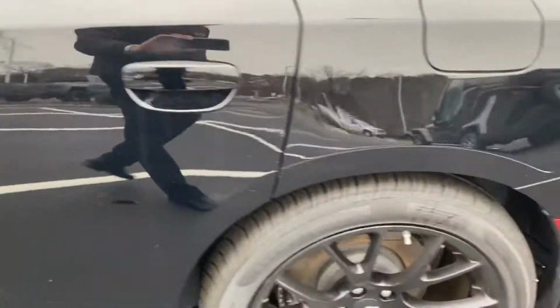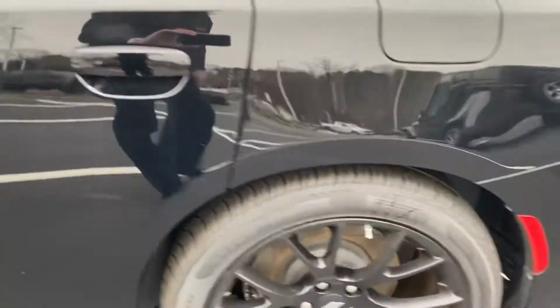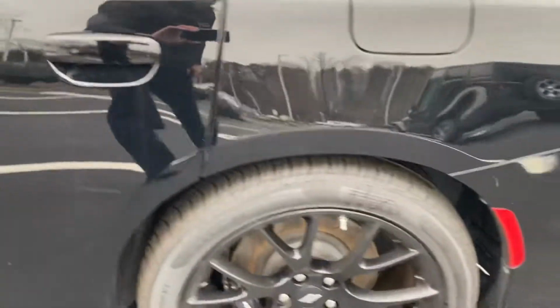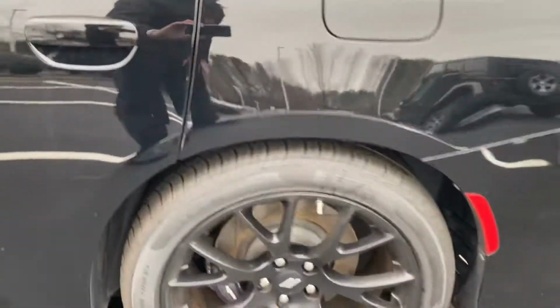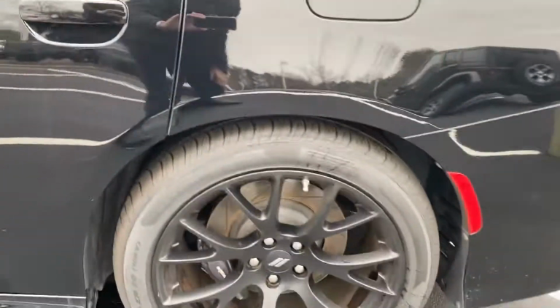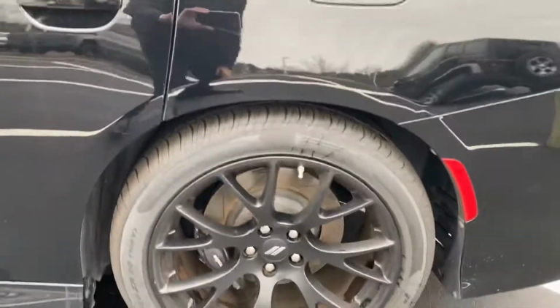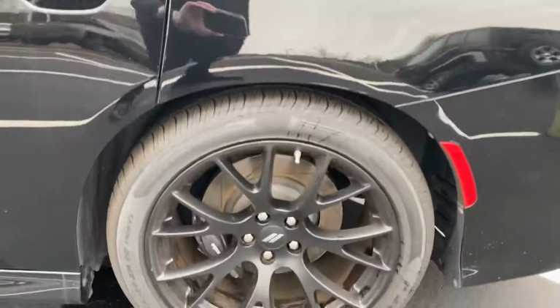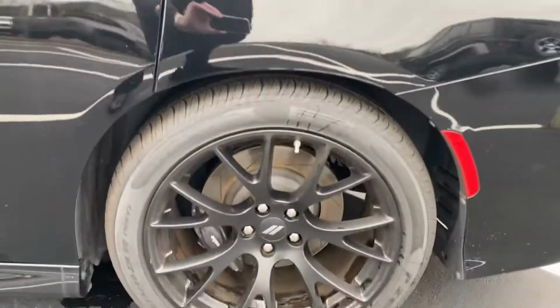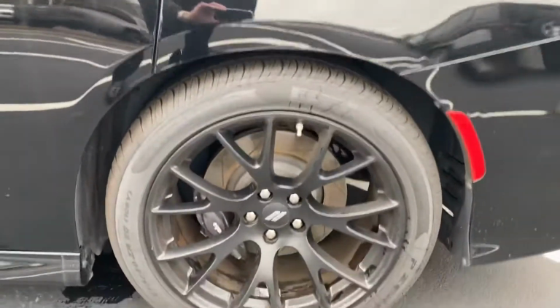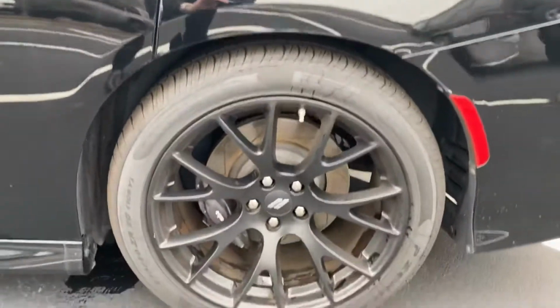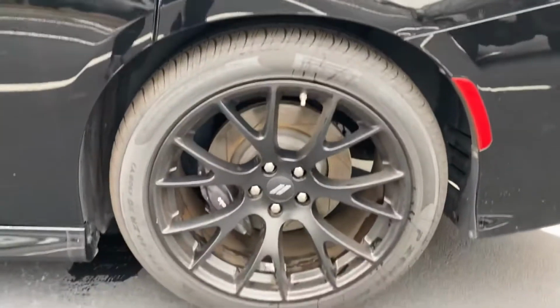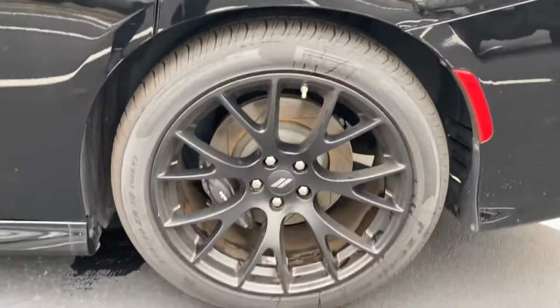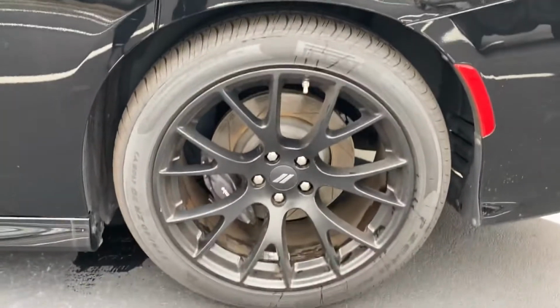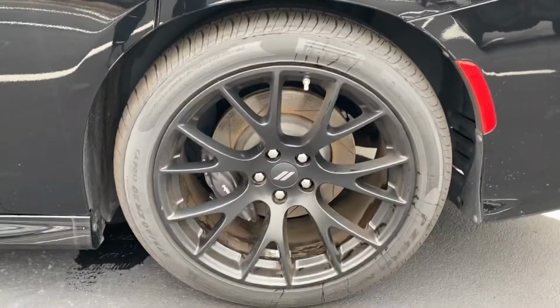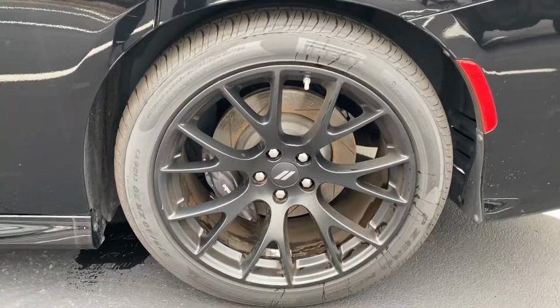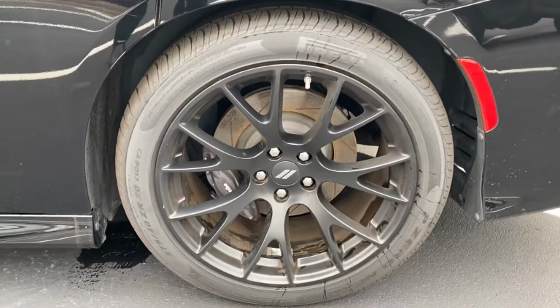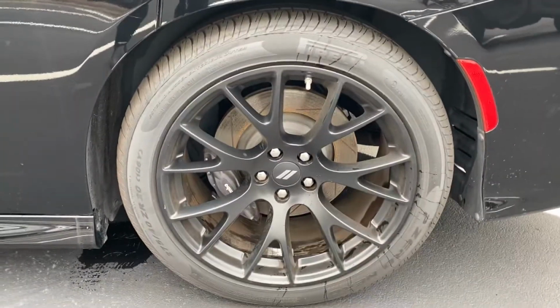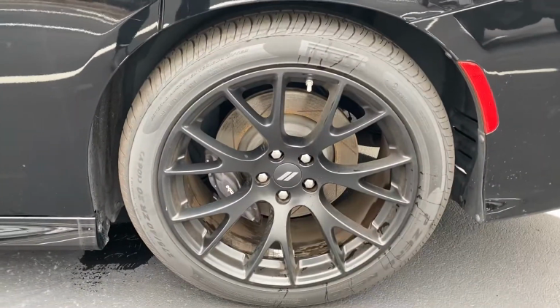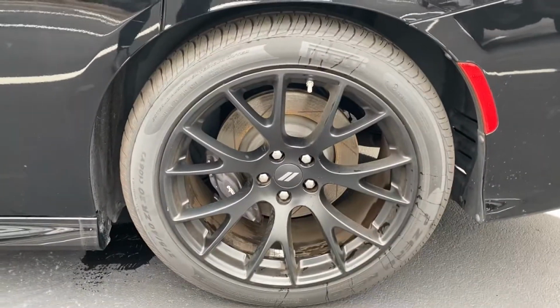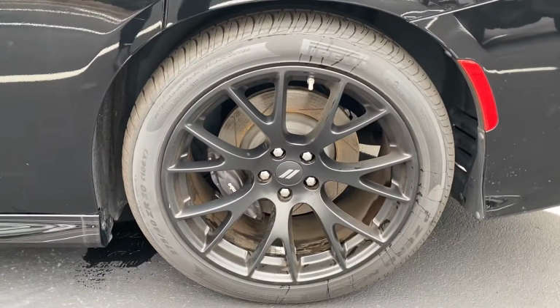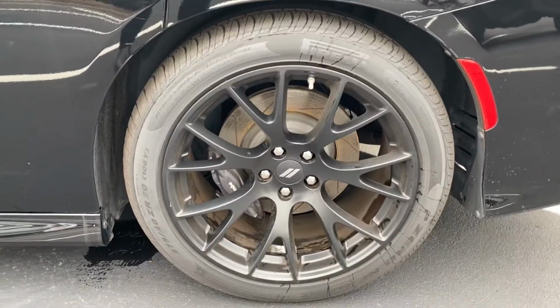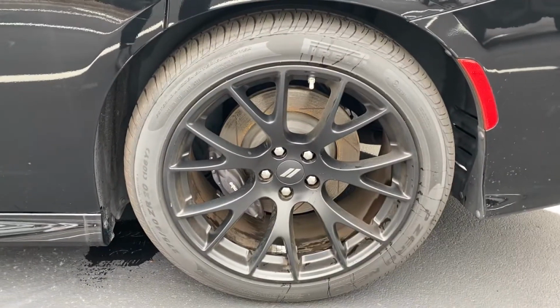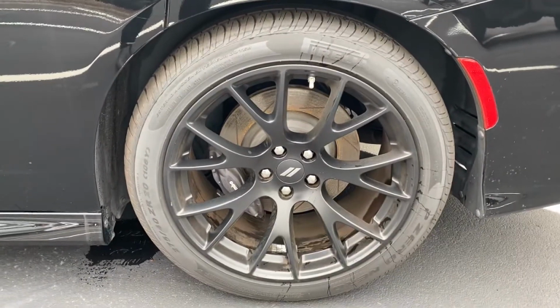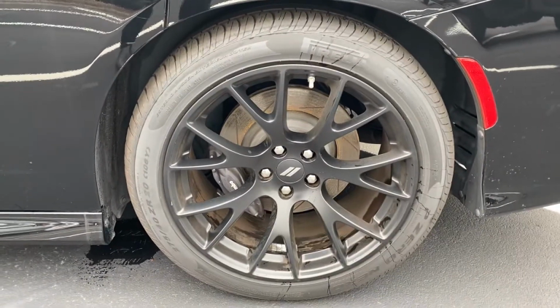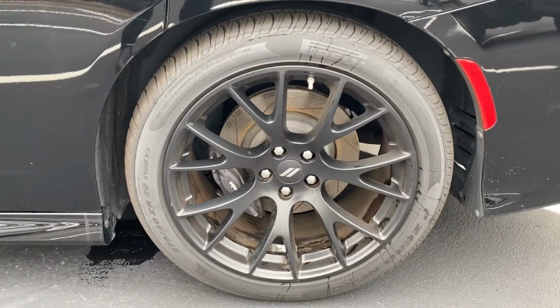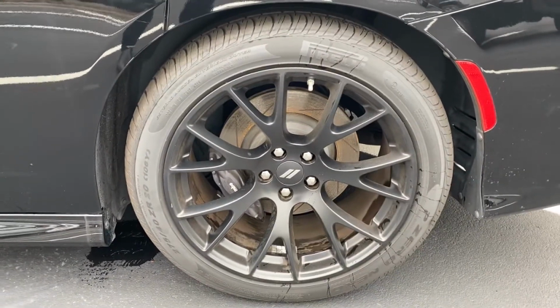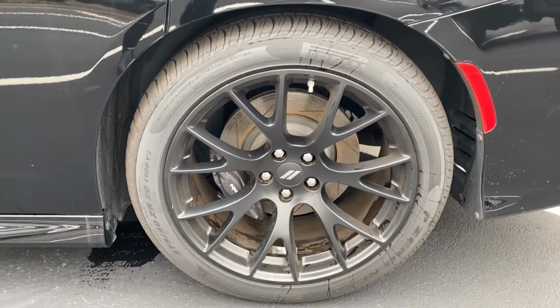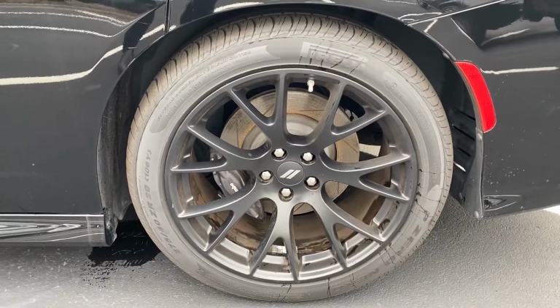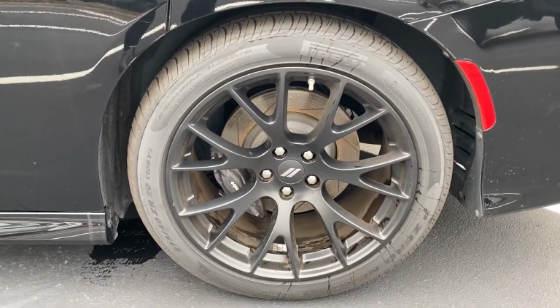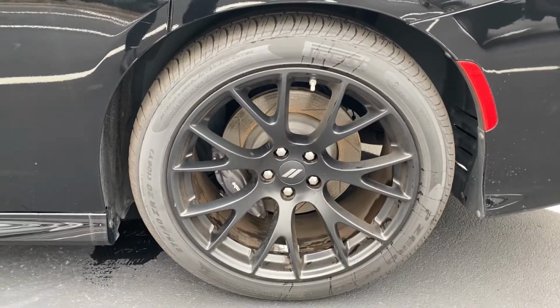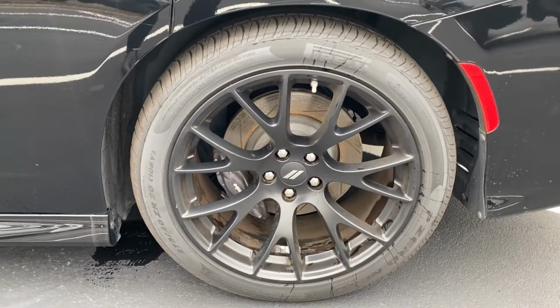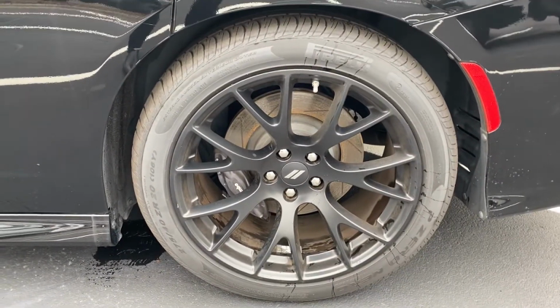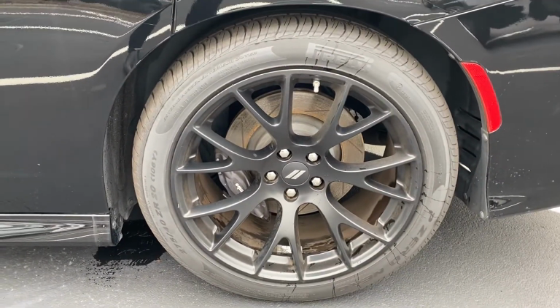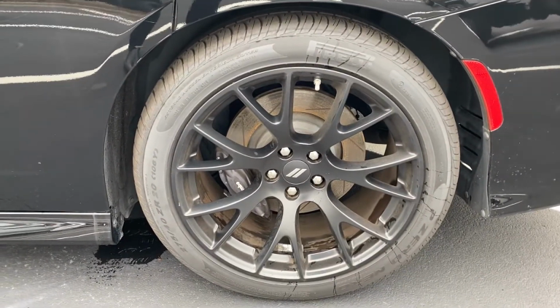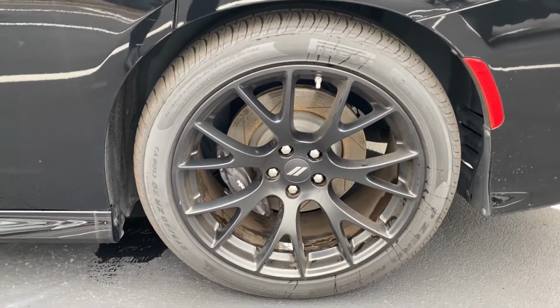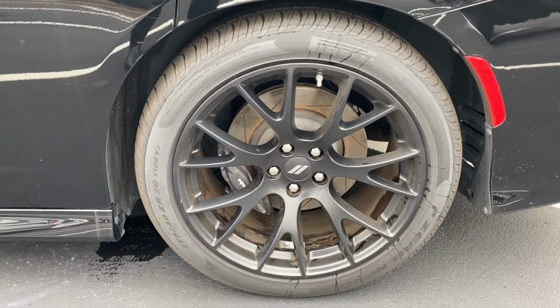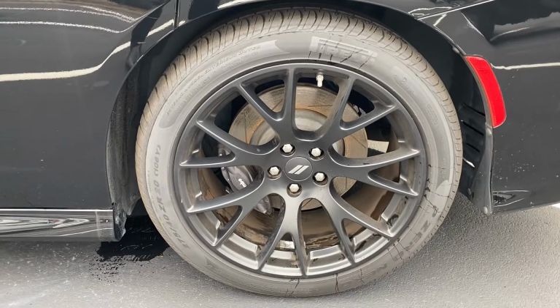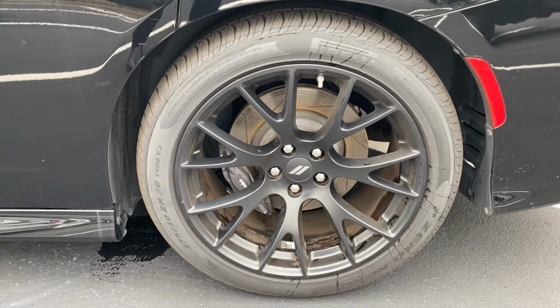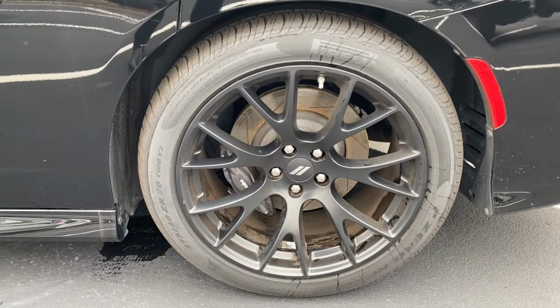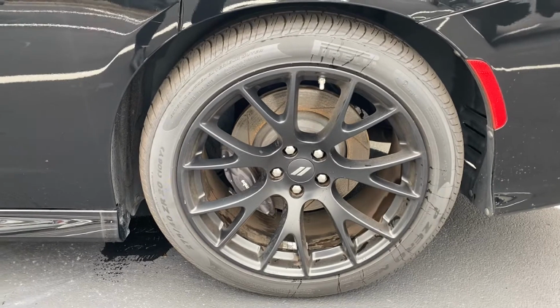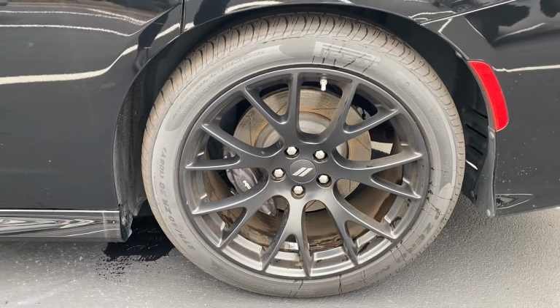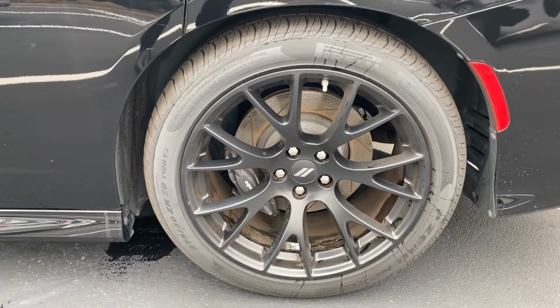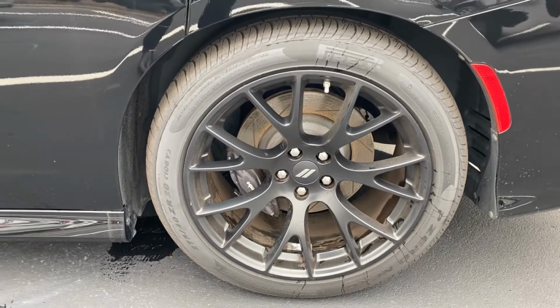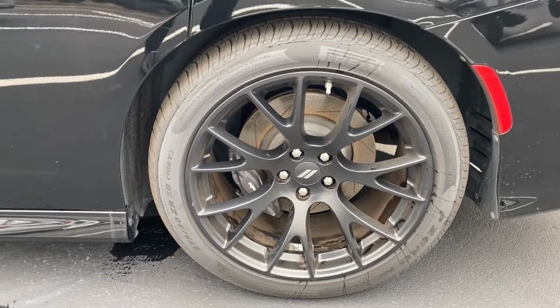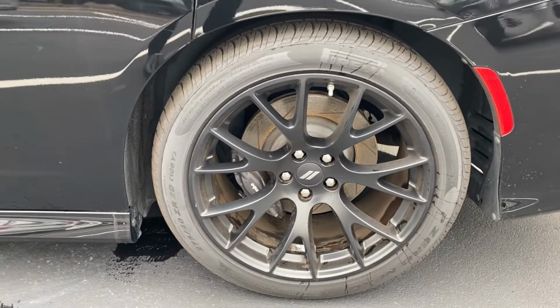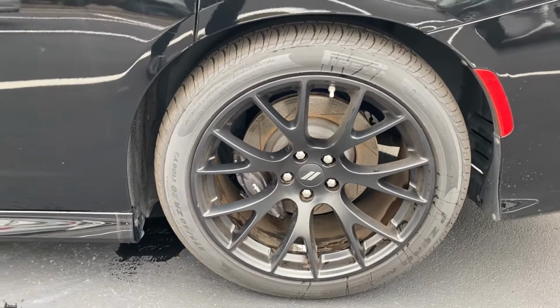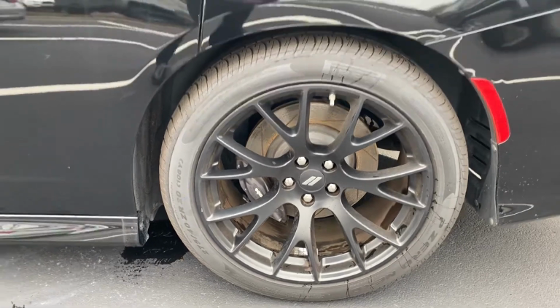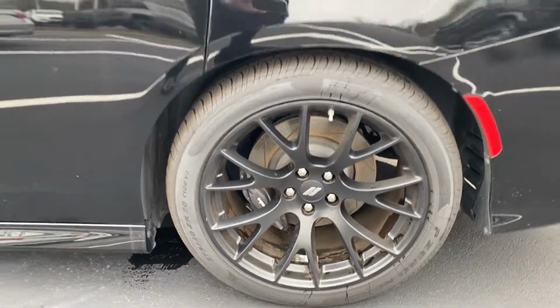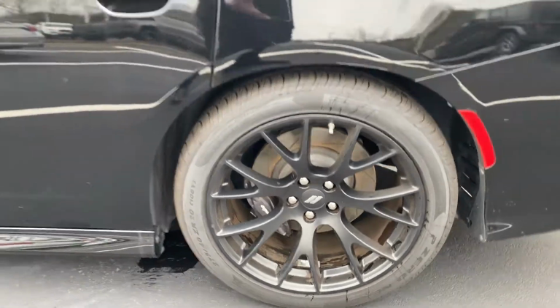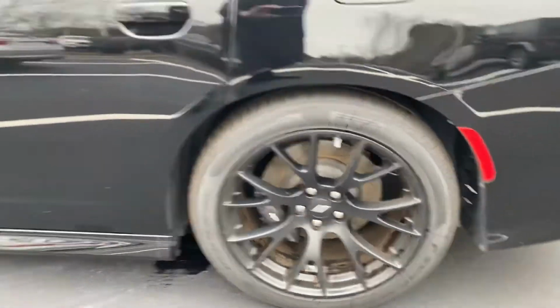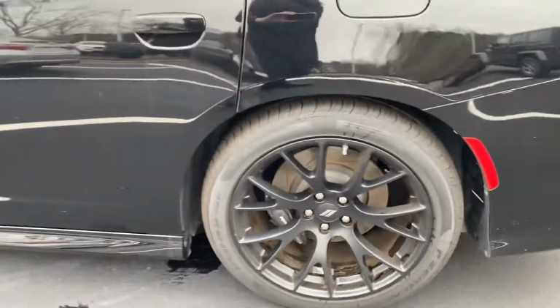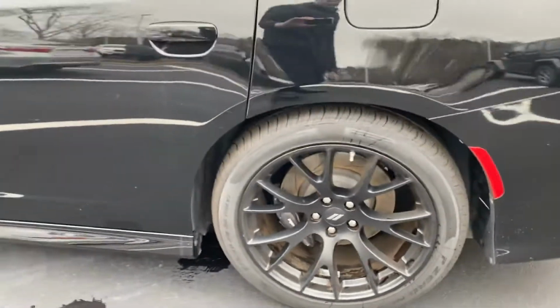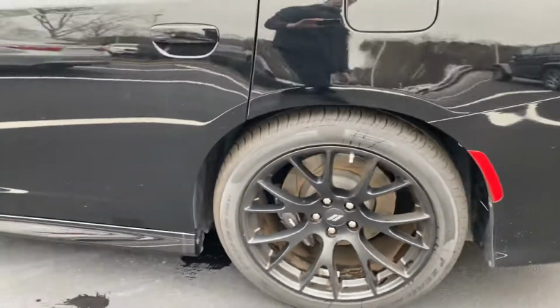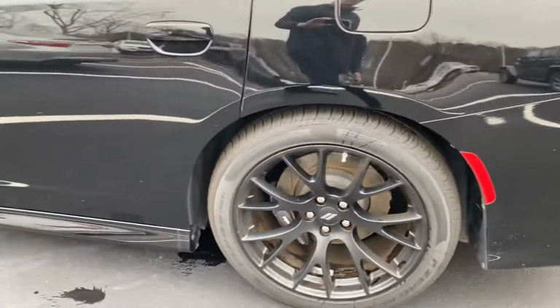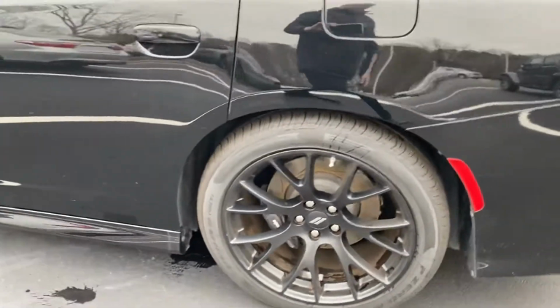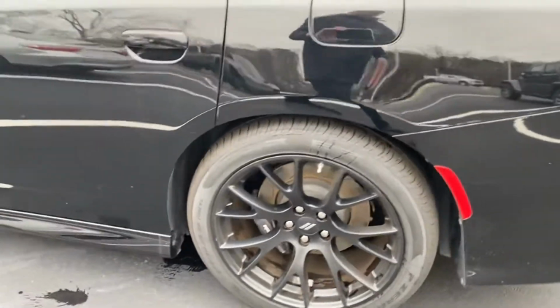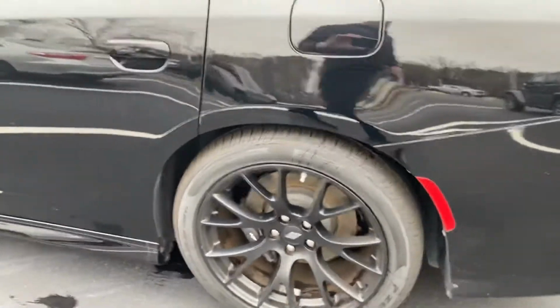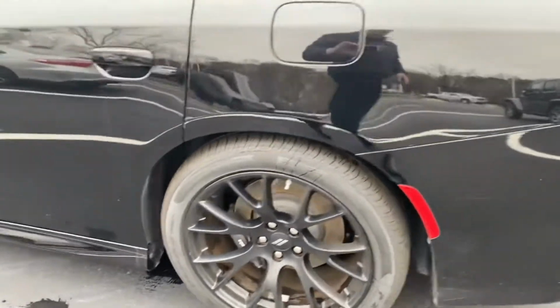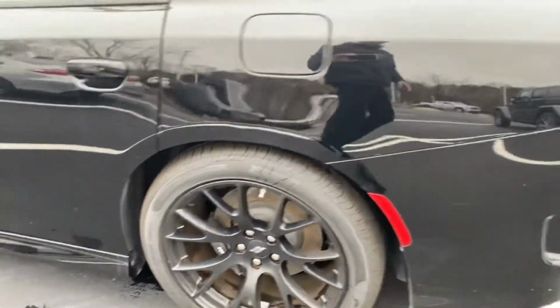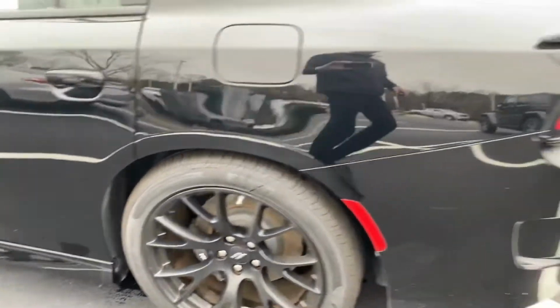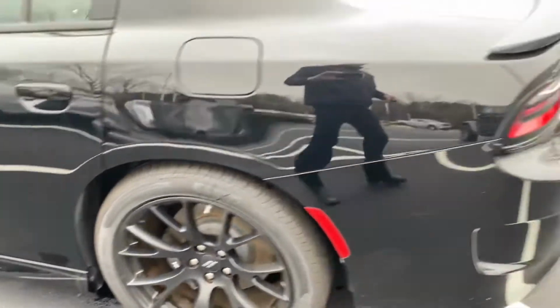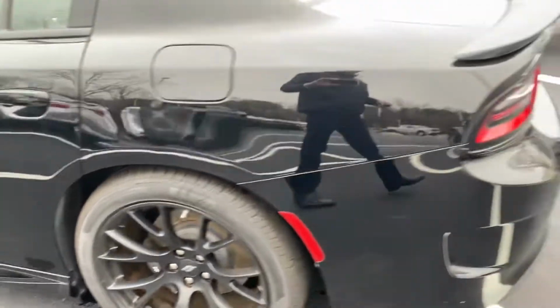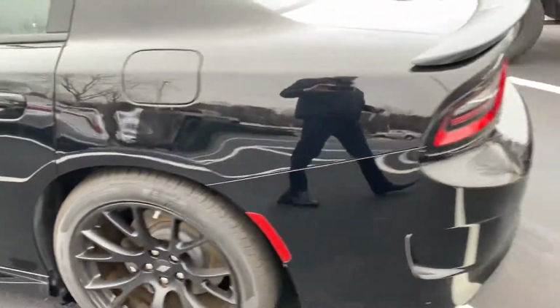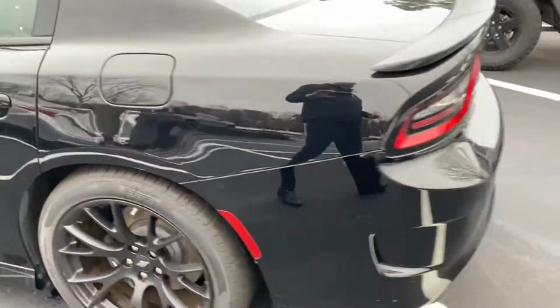Good rear wheel back here, excellent shape as well. Don't see any issues with that.